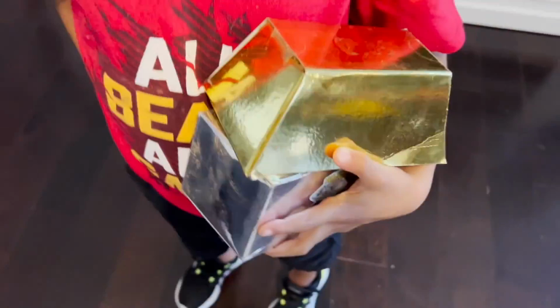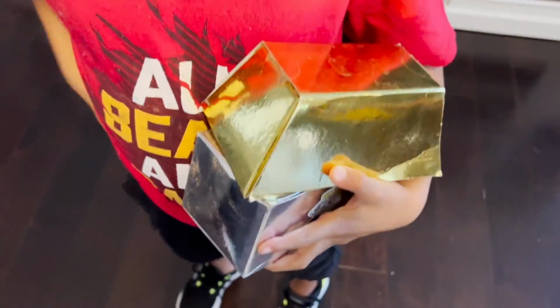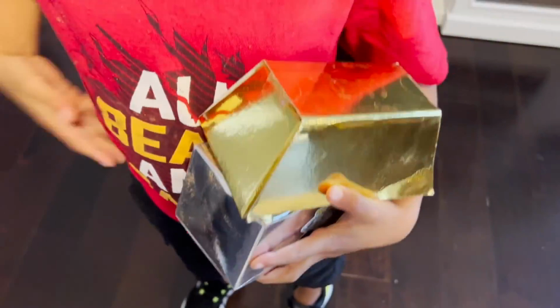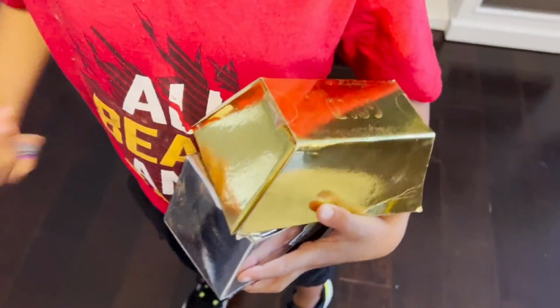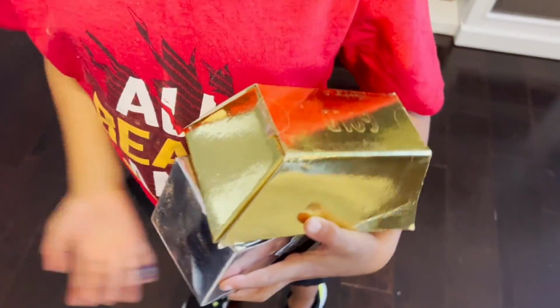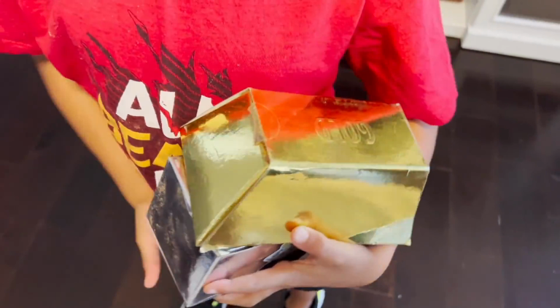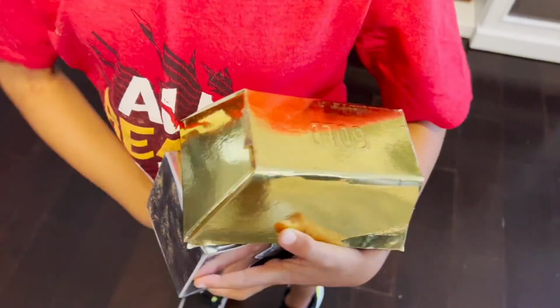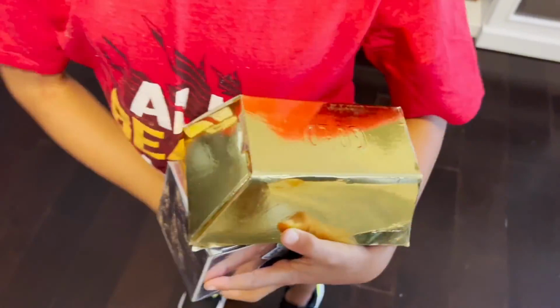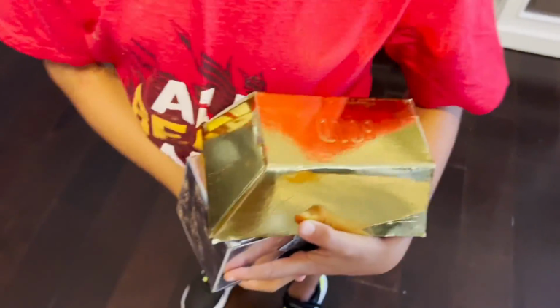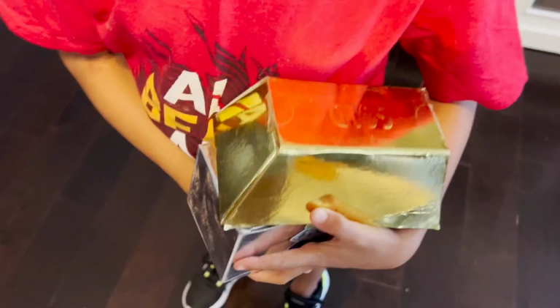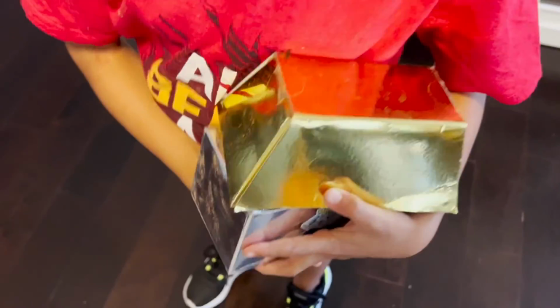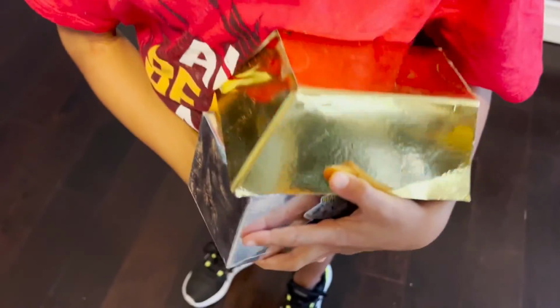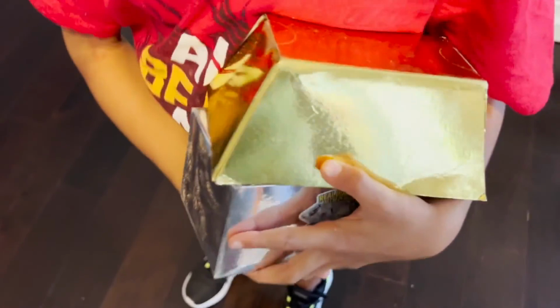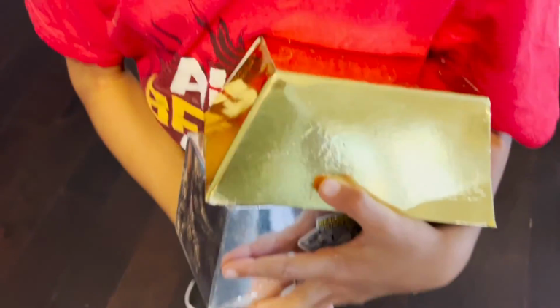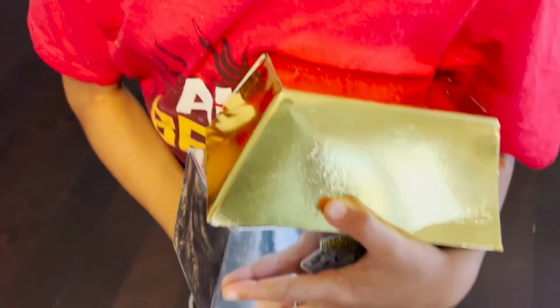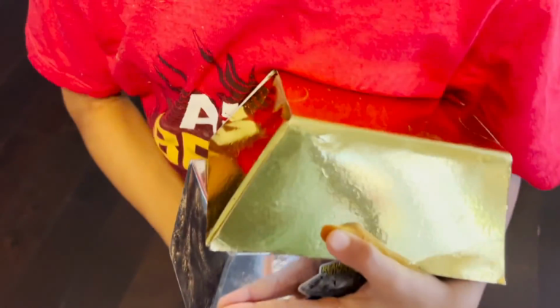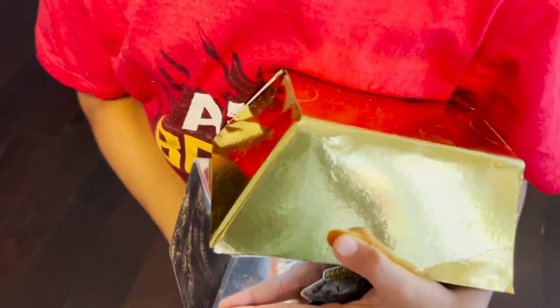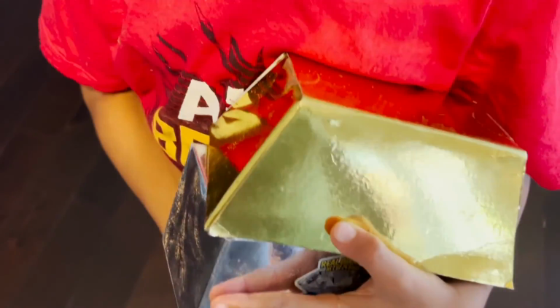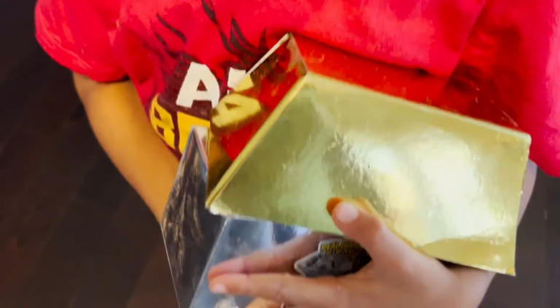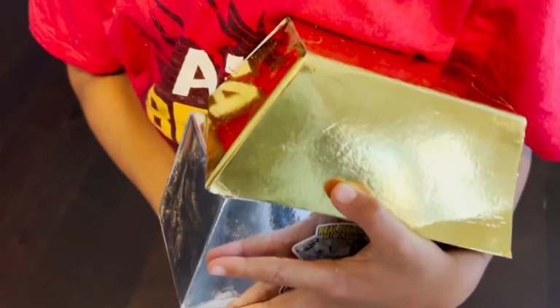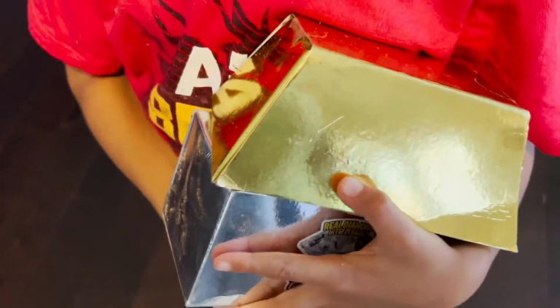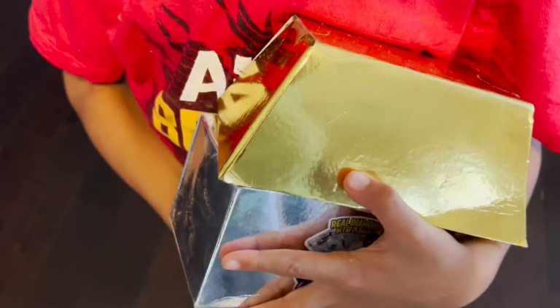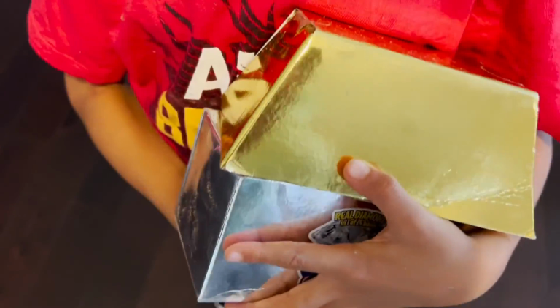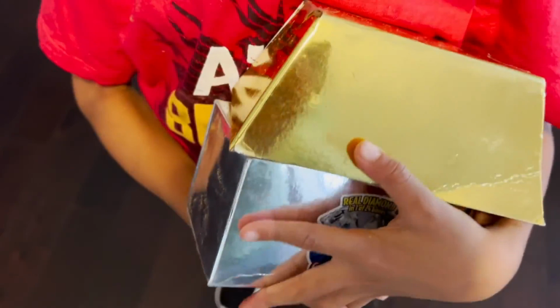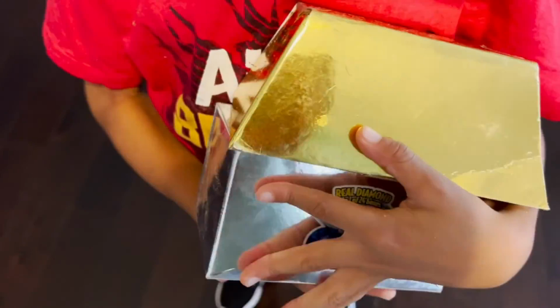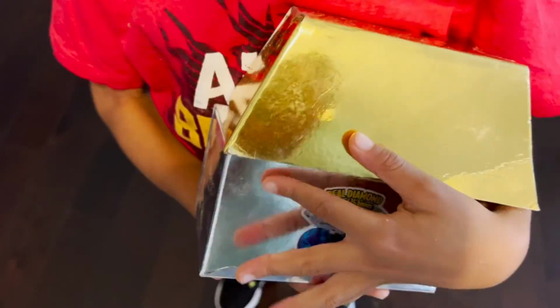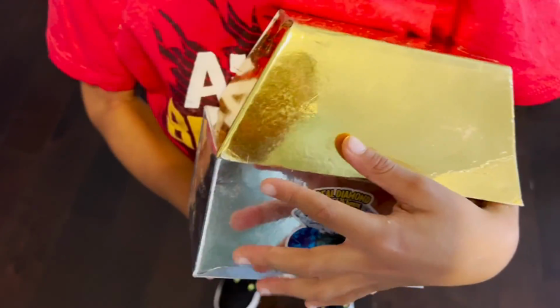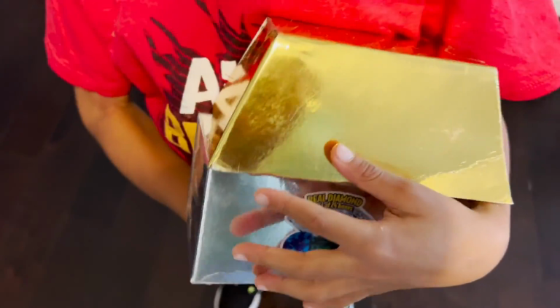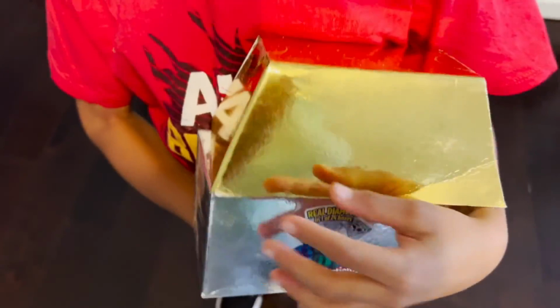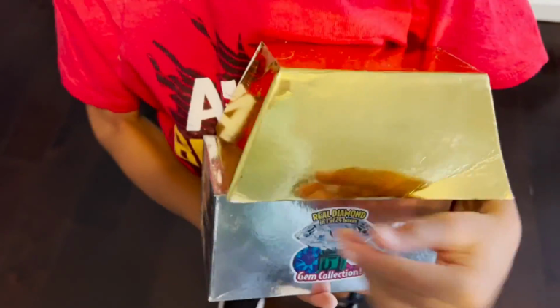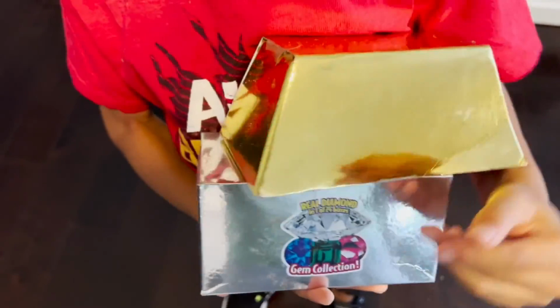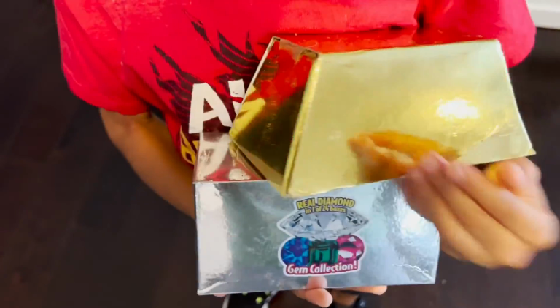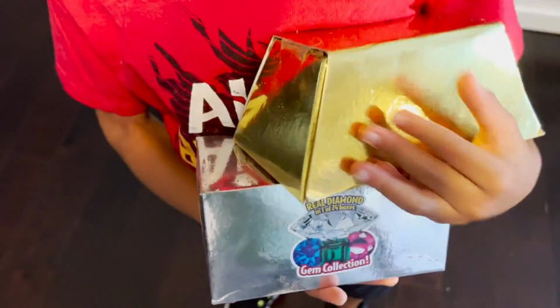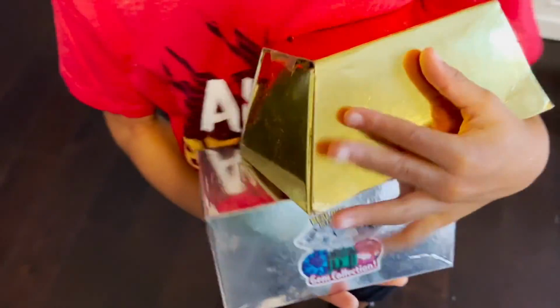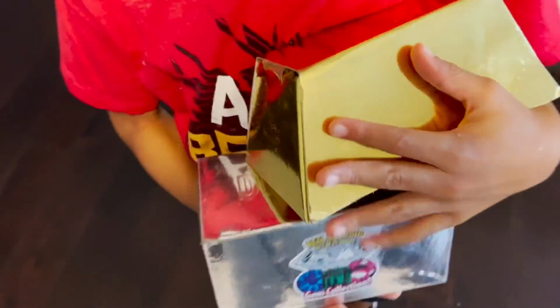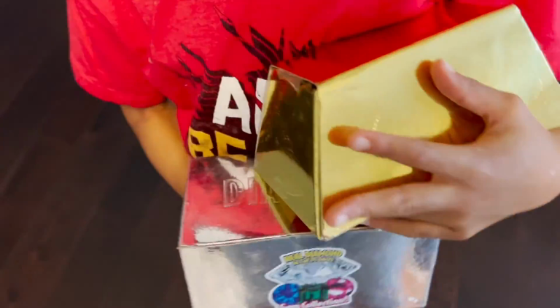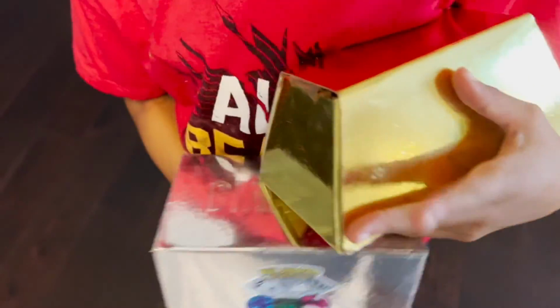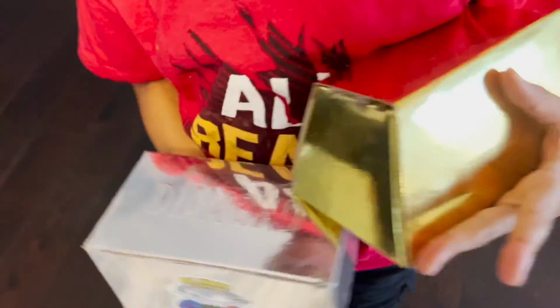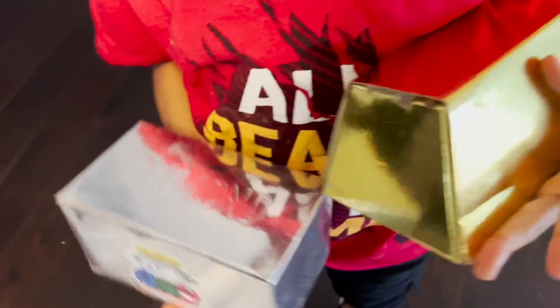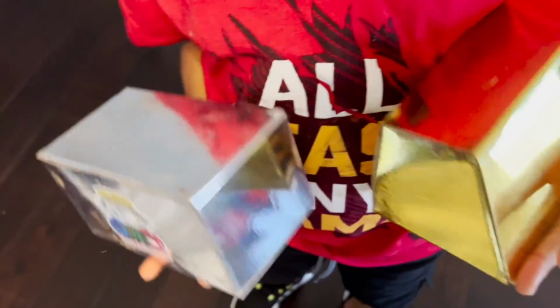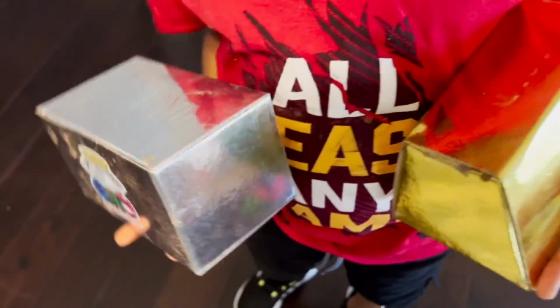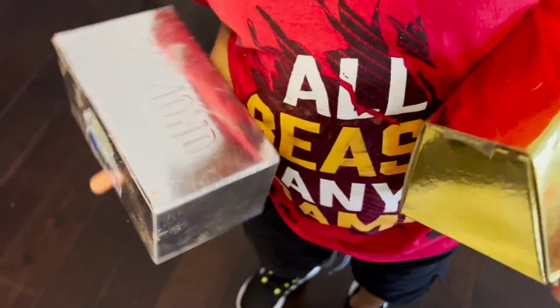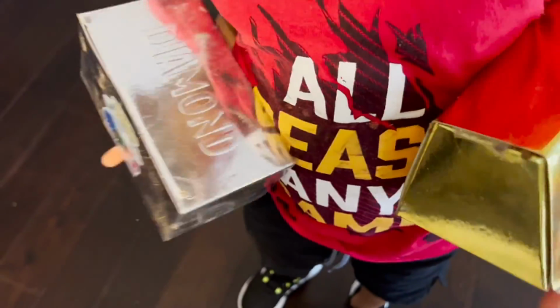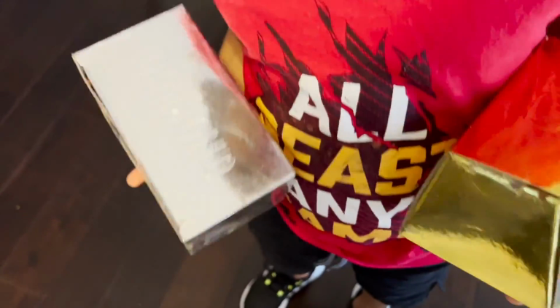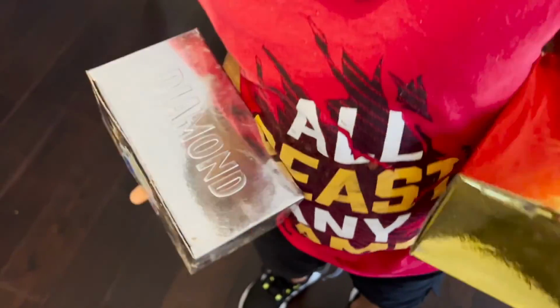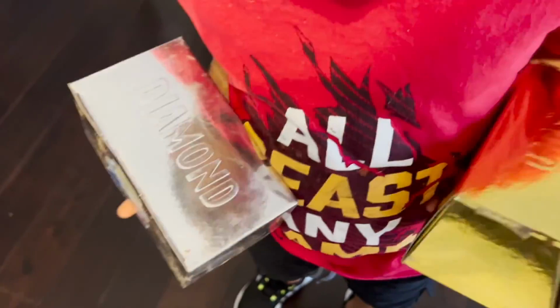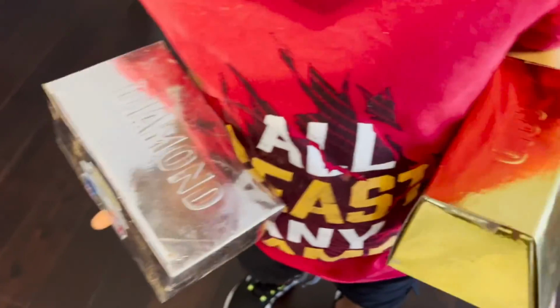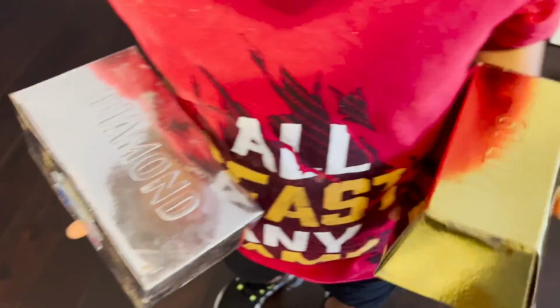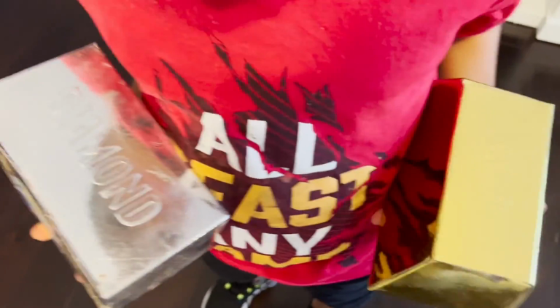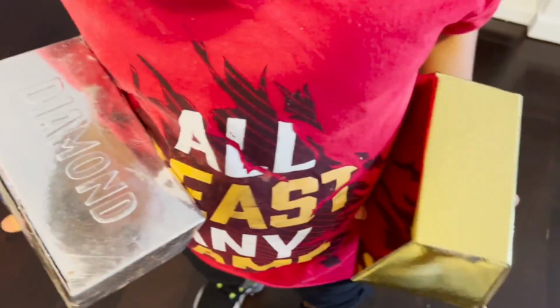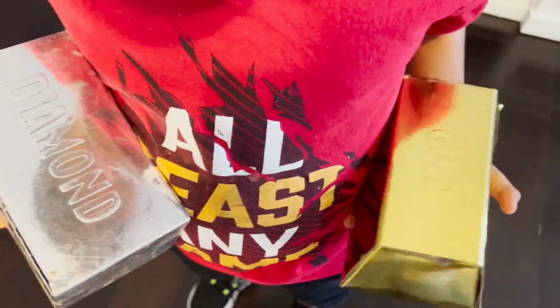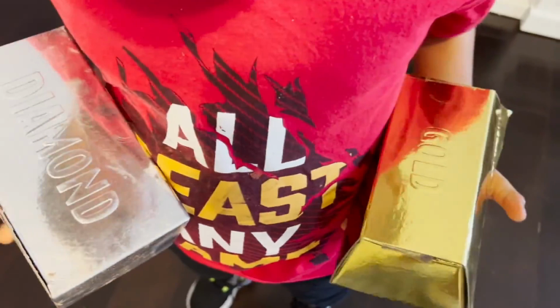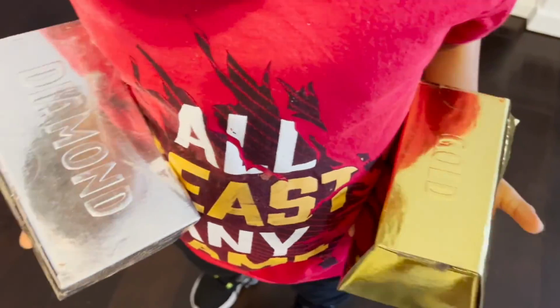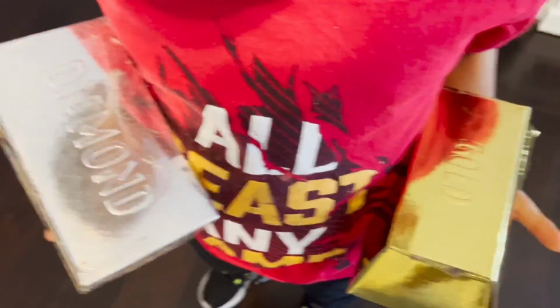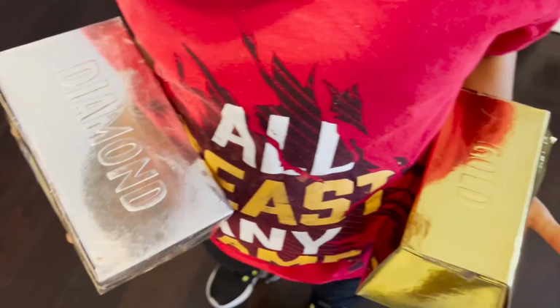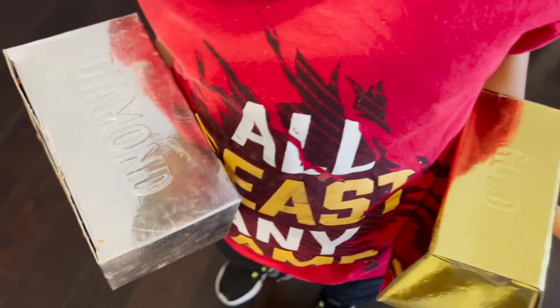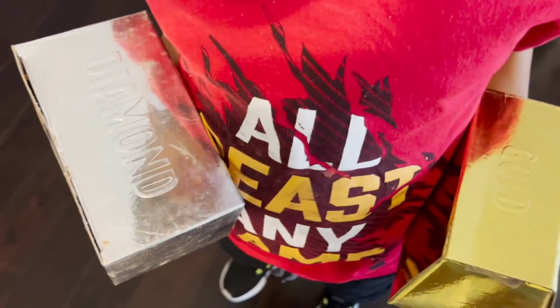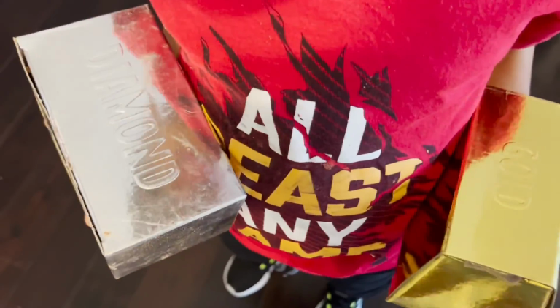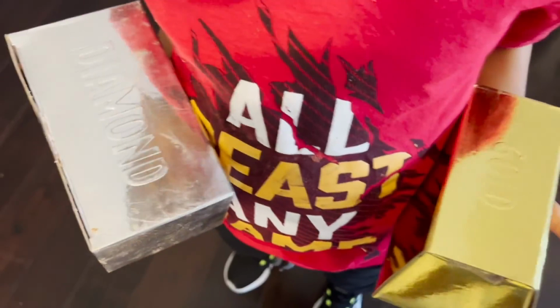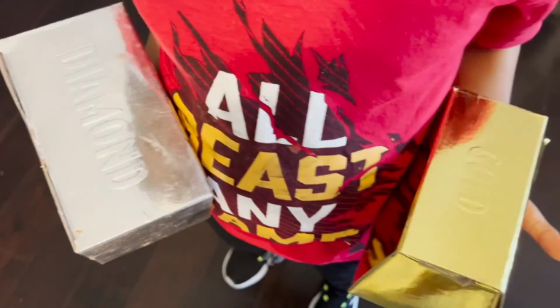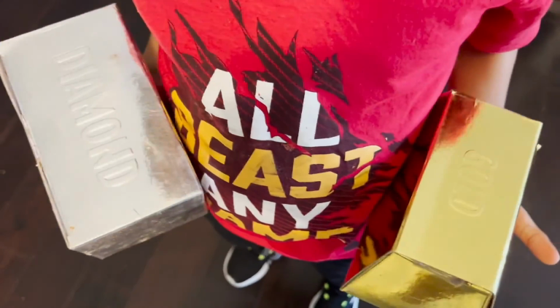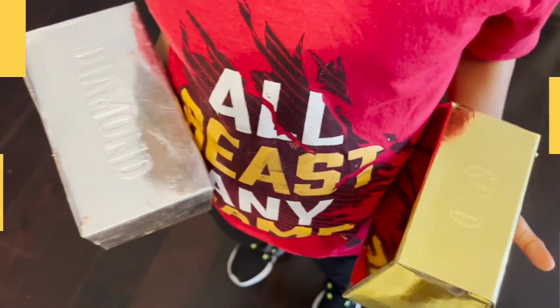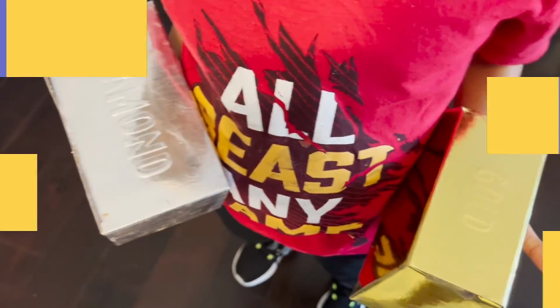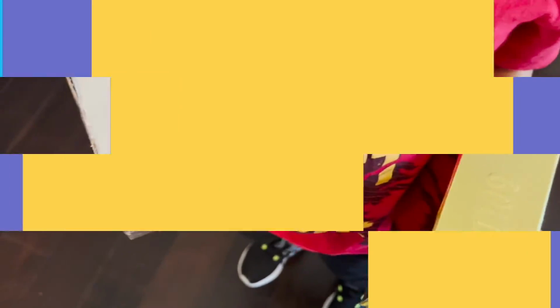Mommy, look what I found! What did you find? Gold and diamond. Oh wow, let's go look and see what's inside.